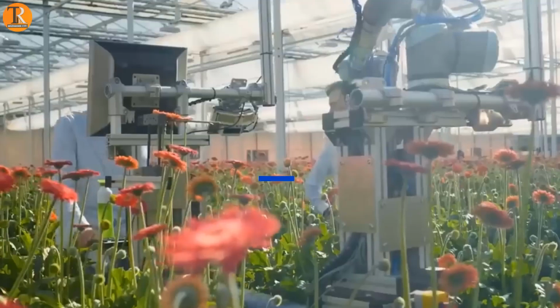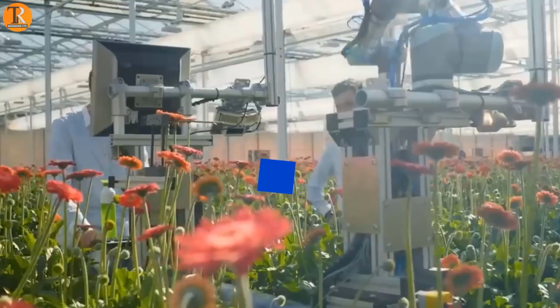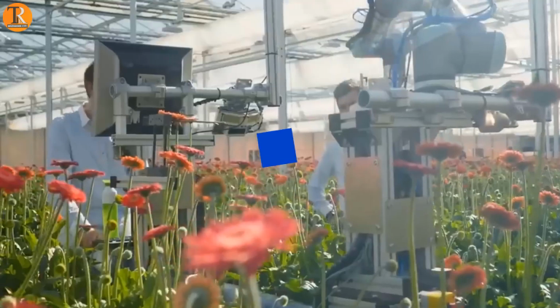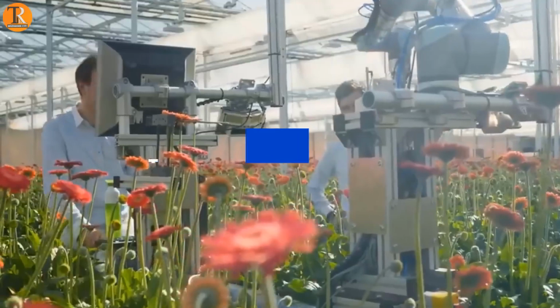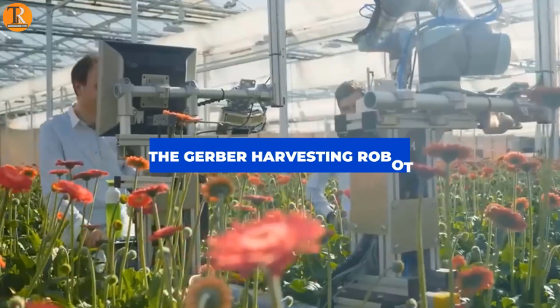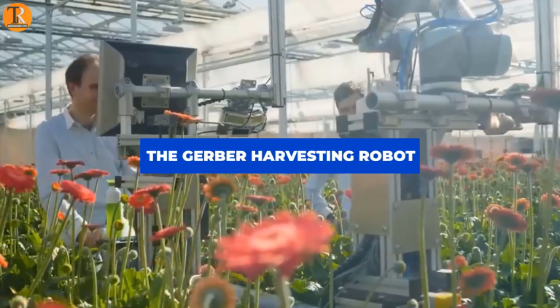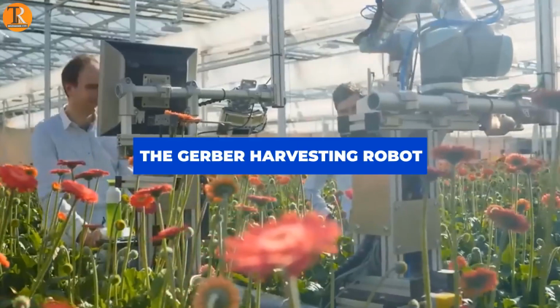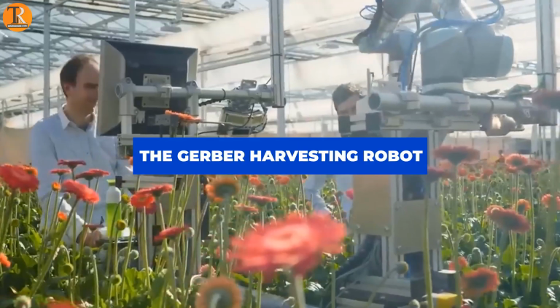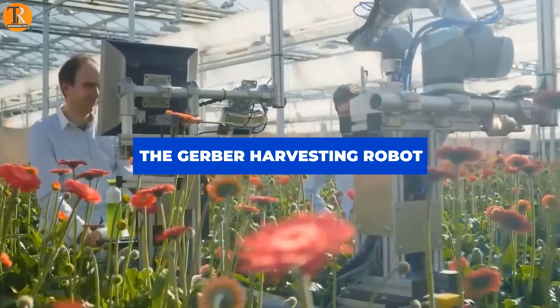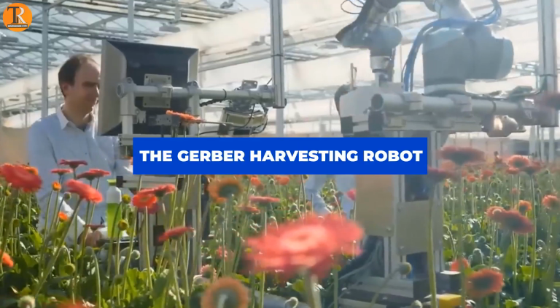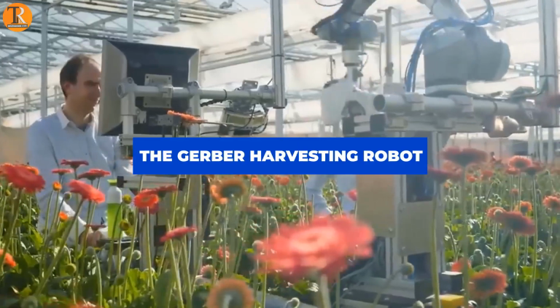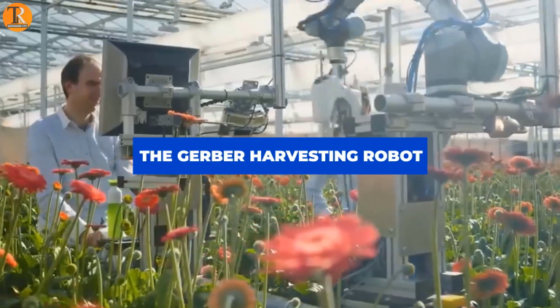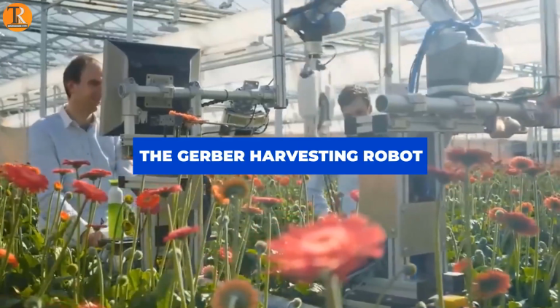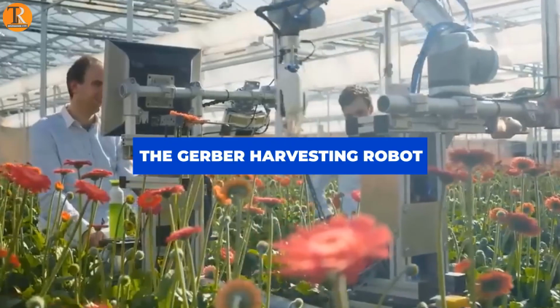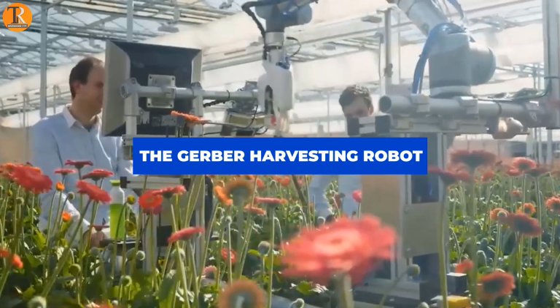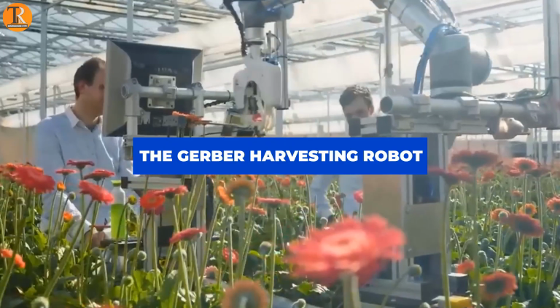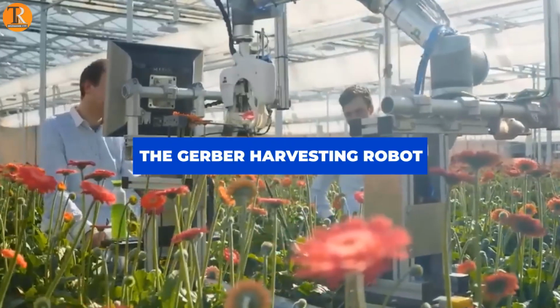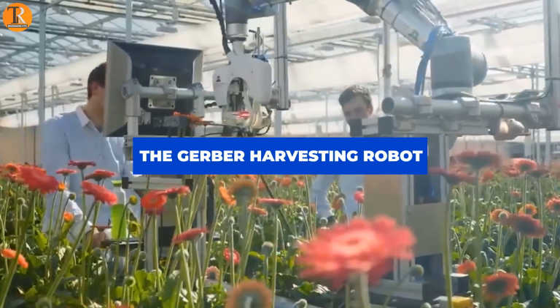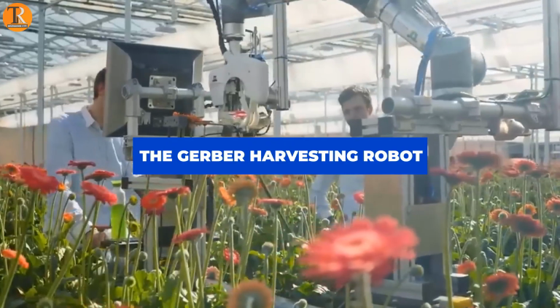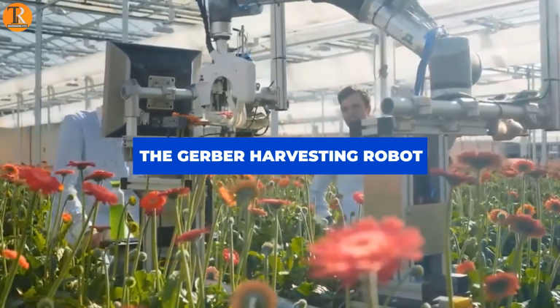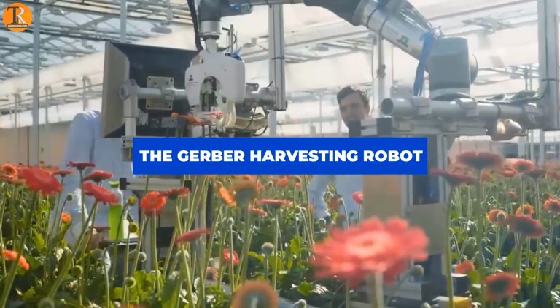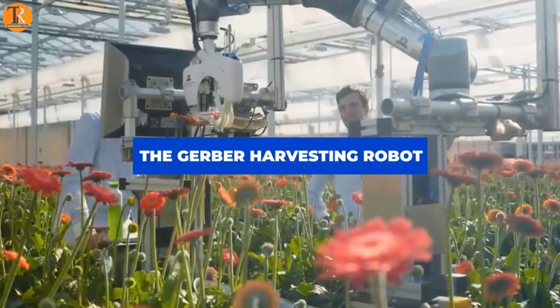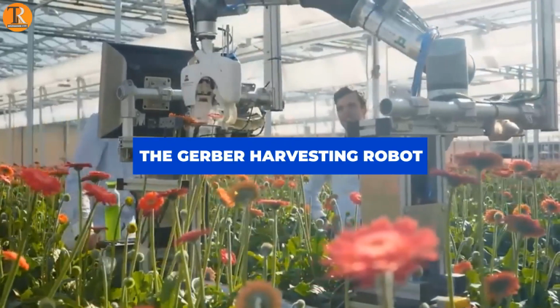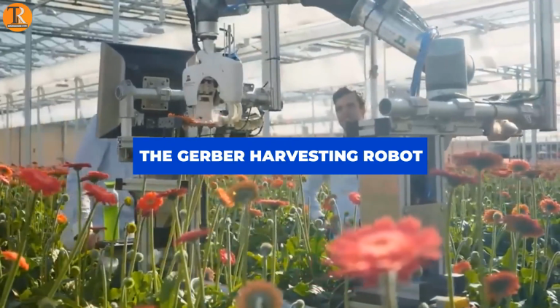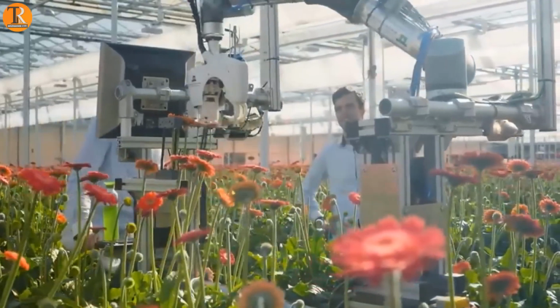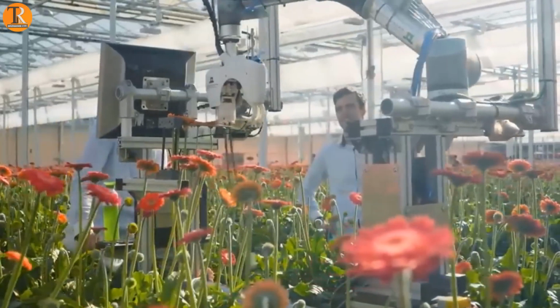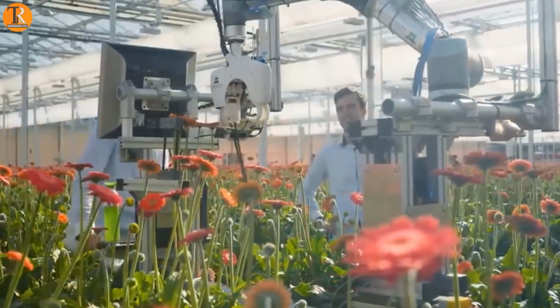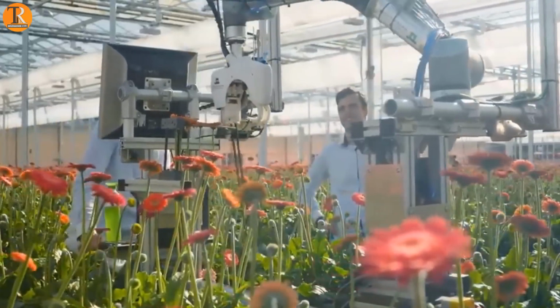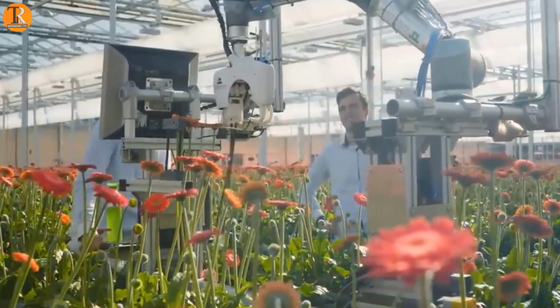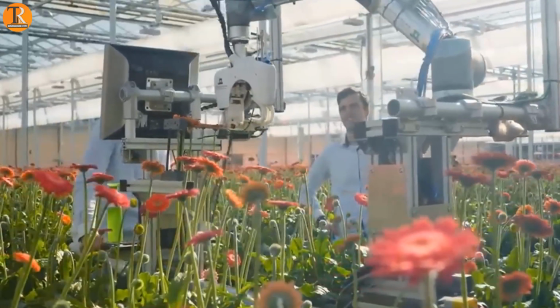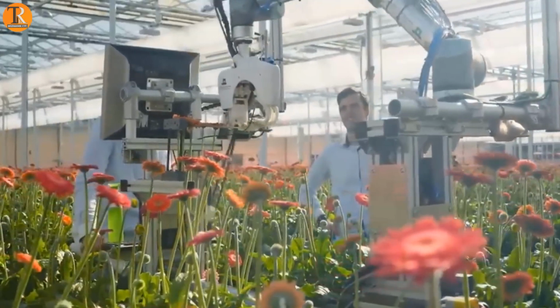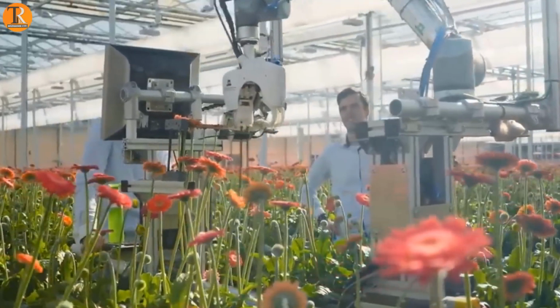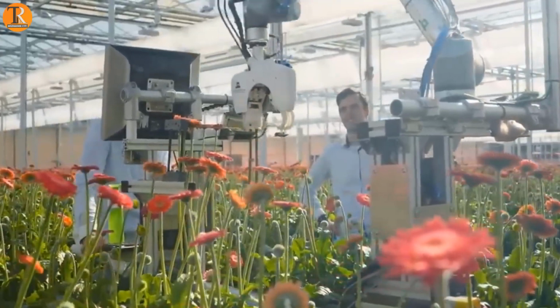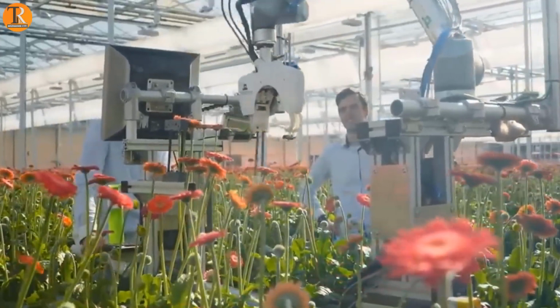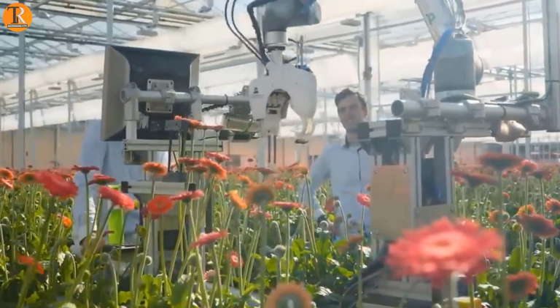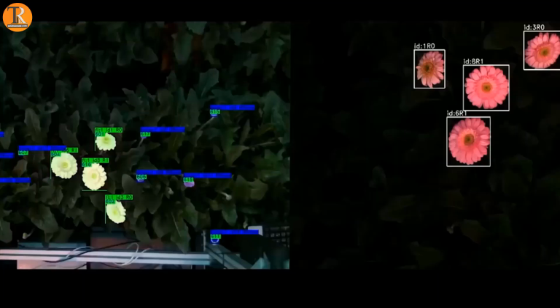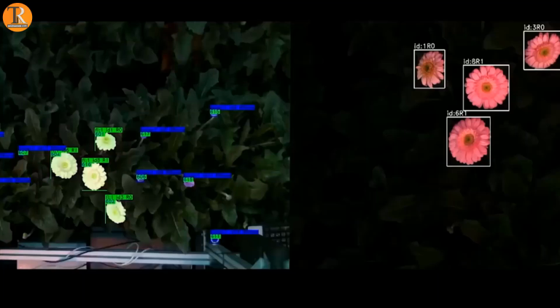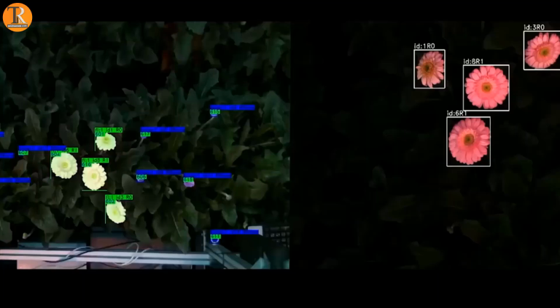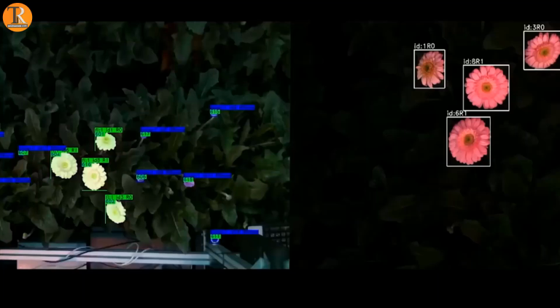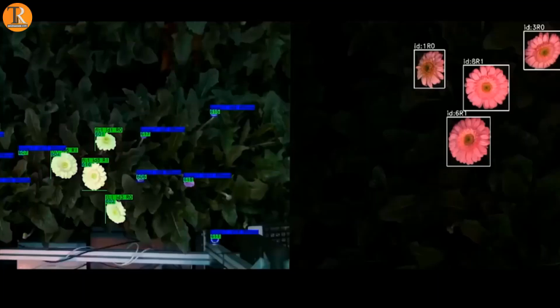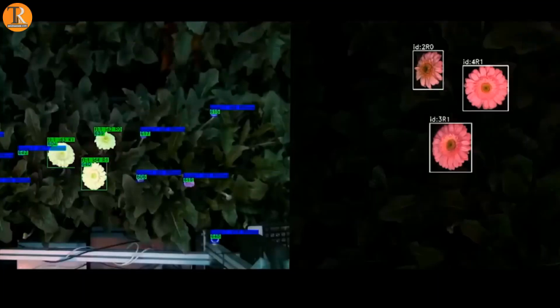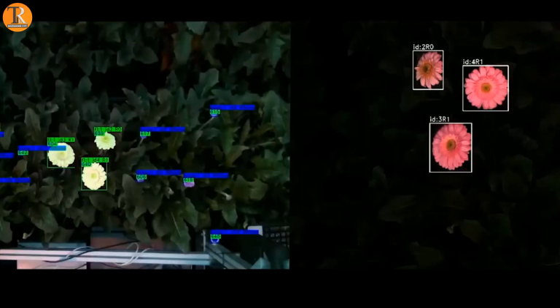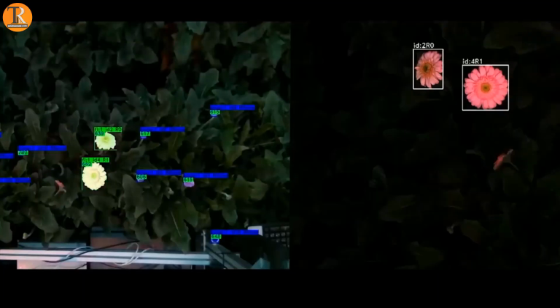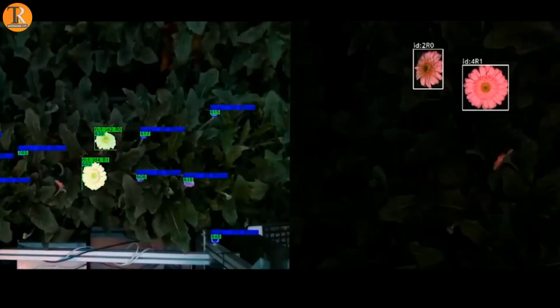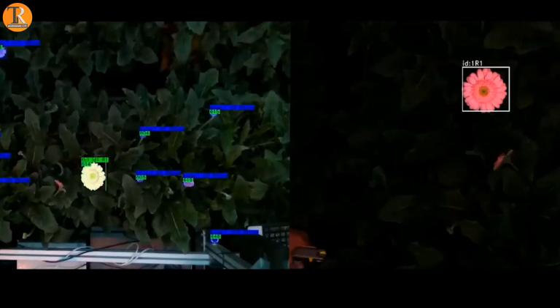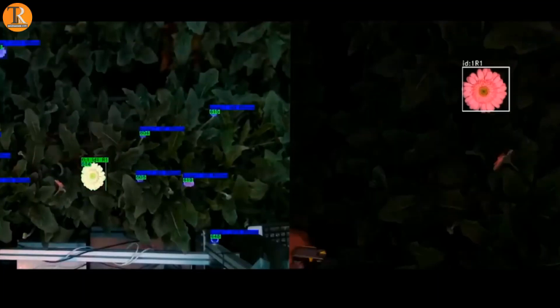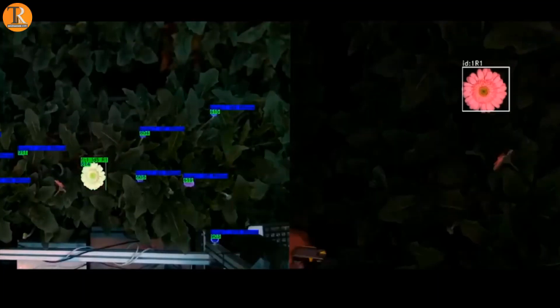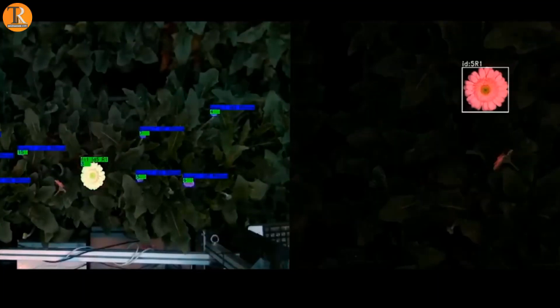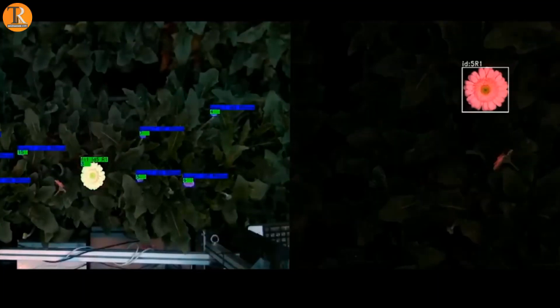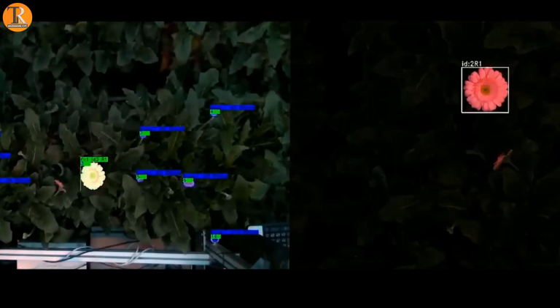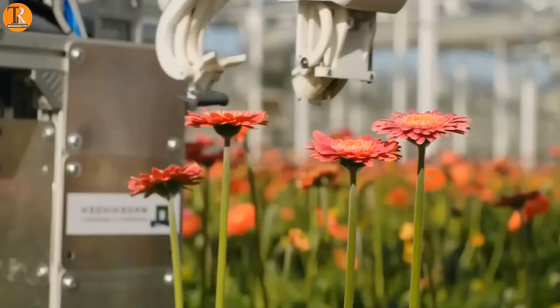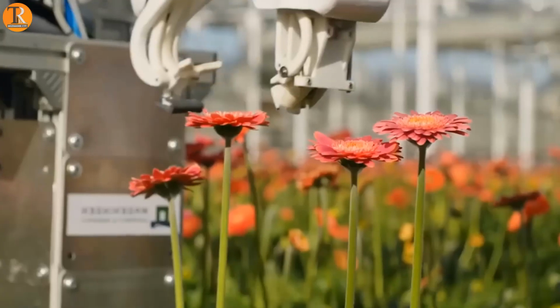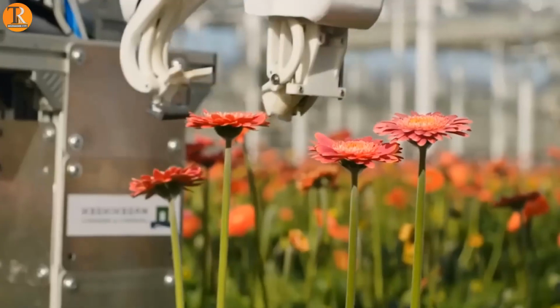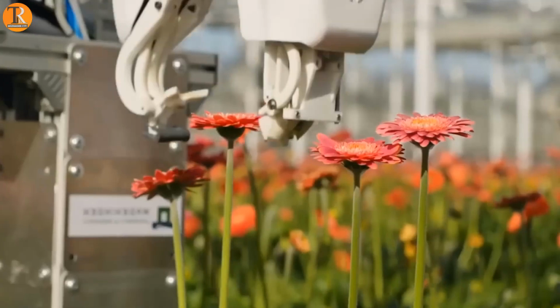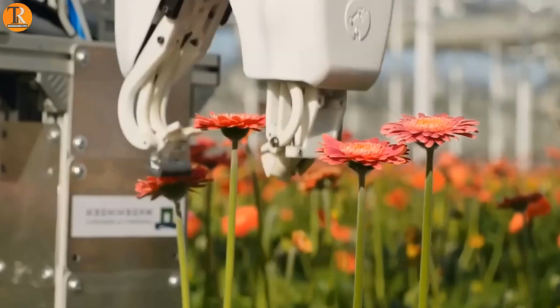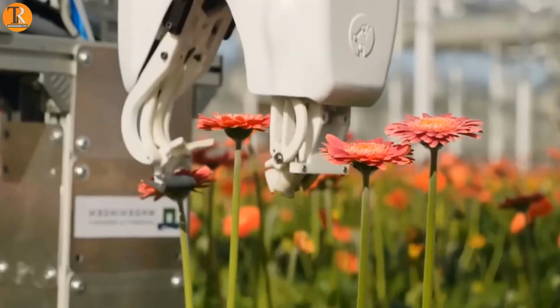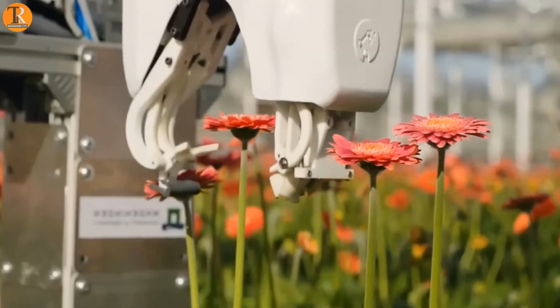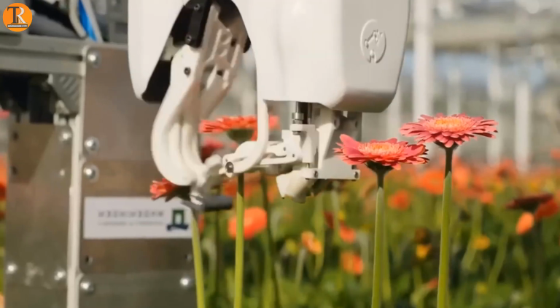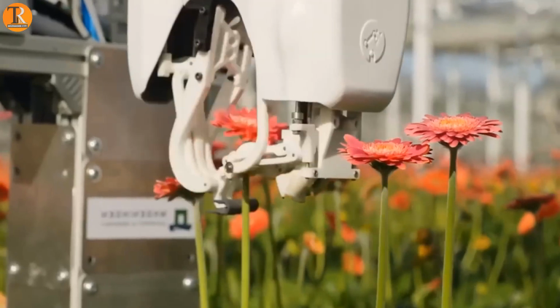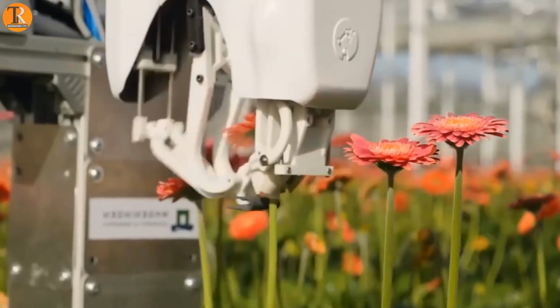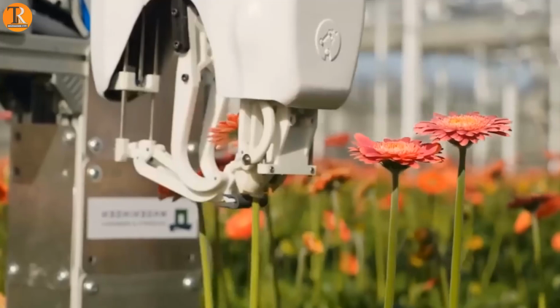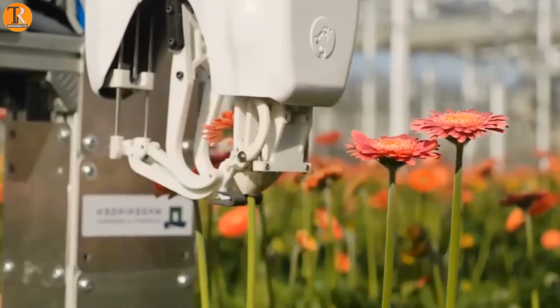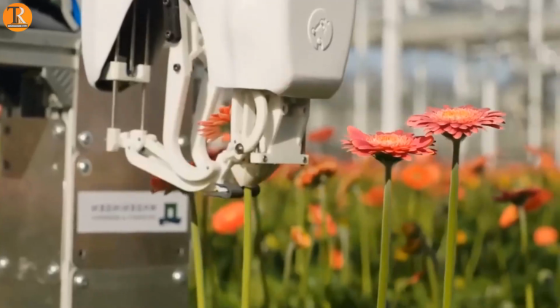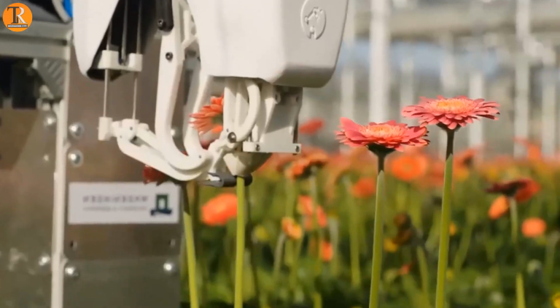The Gerber harvesting robot can collect flowers at an amazing pace while also precisely identifying the items.